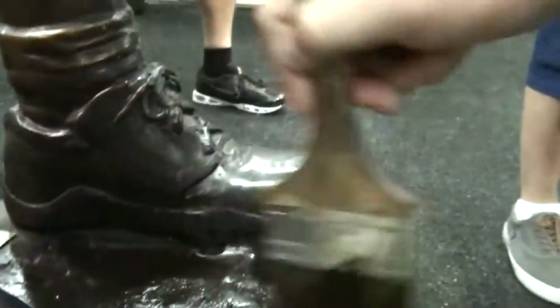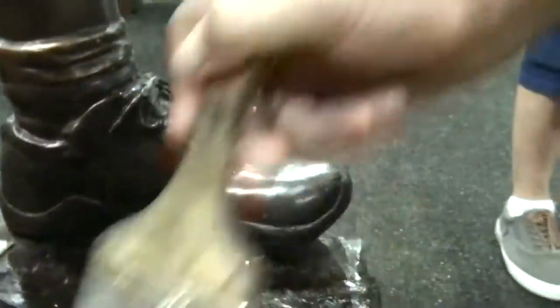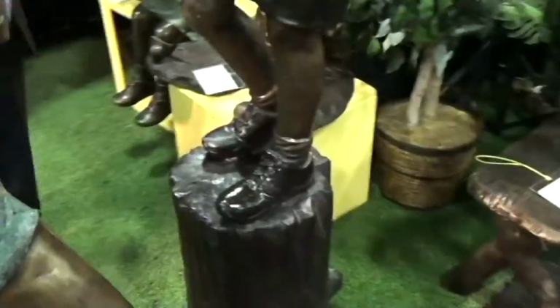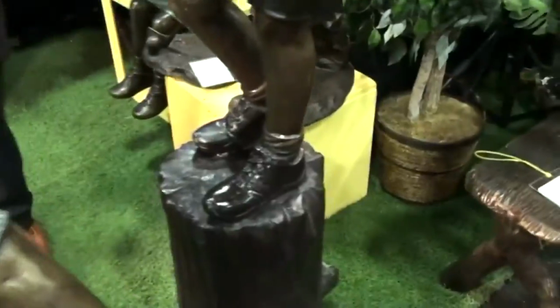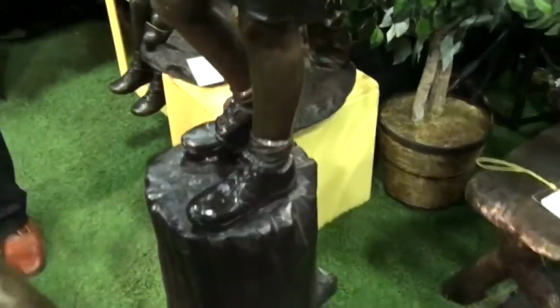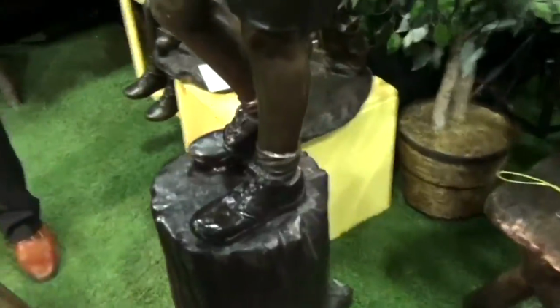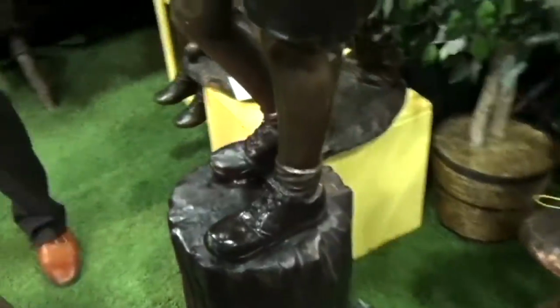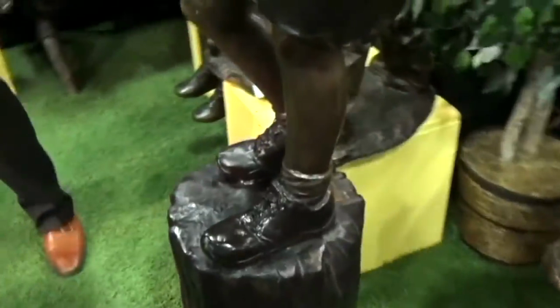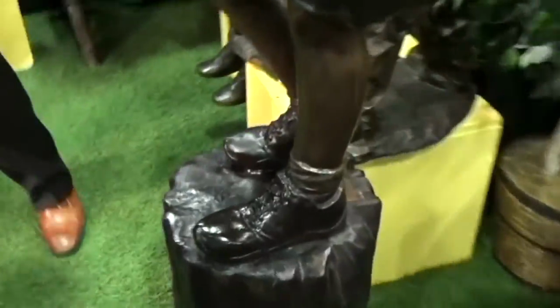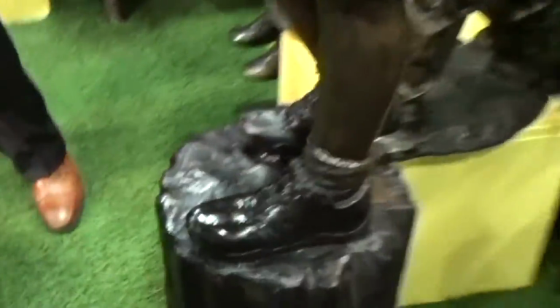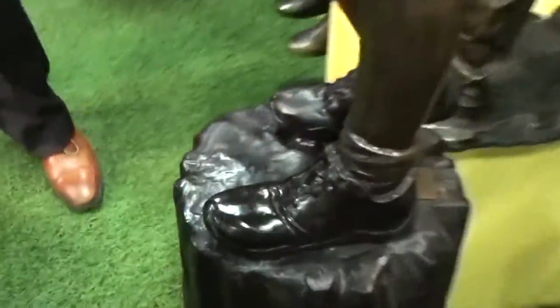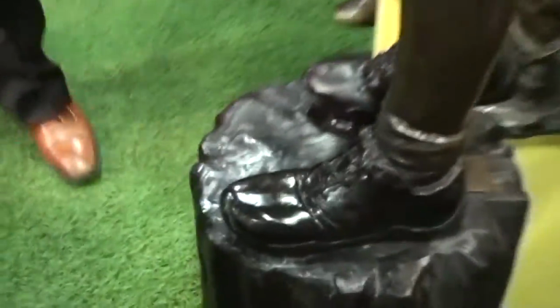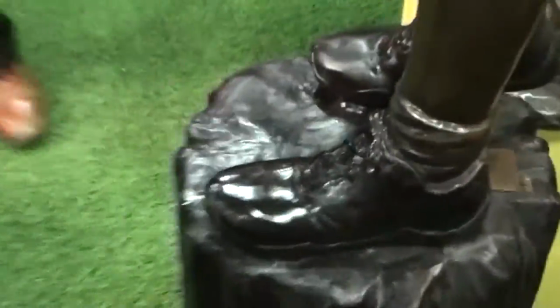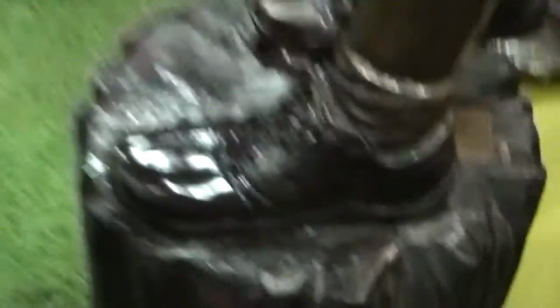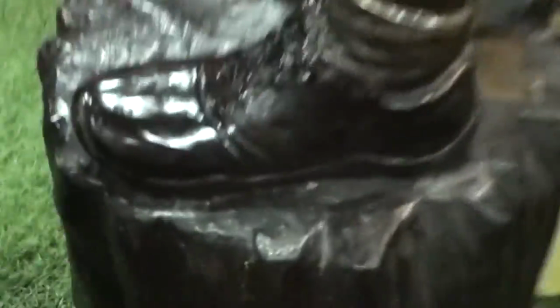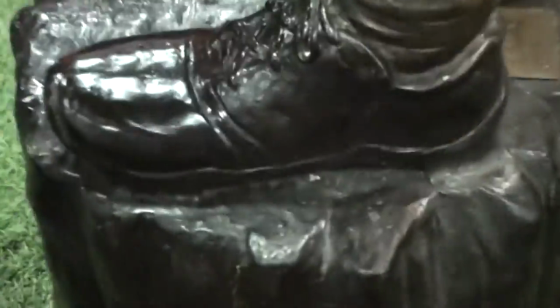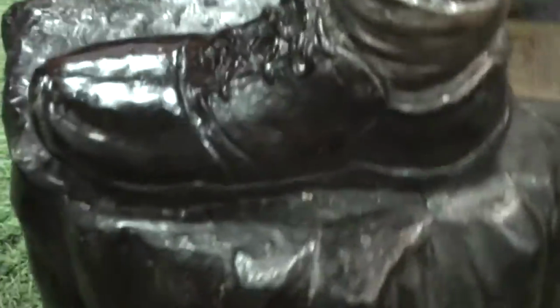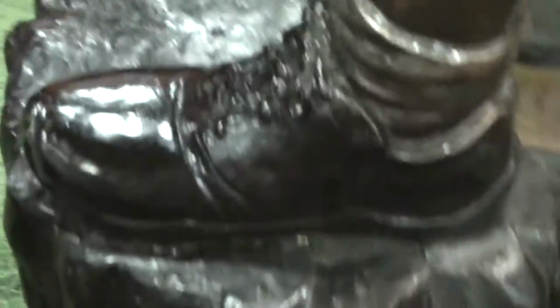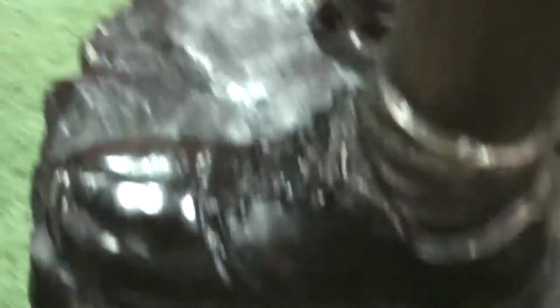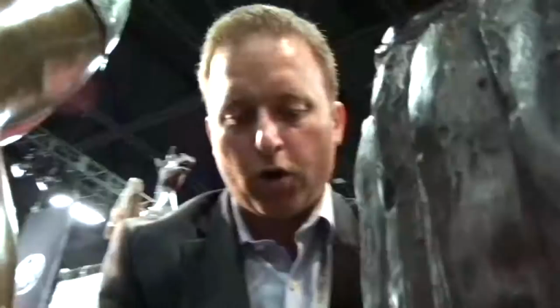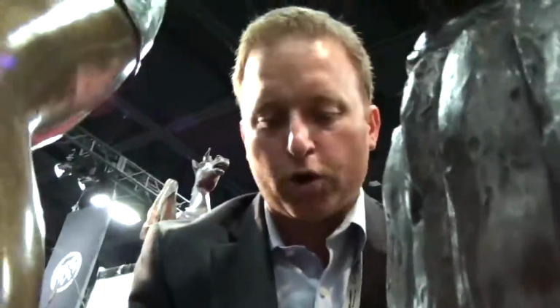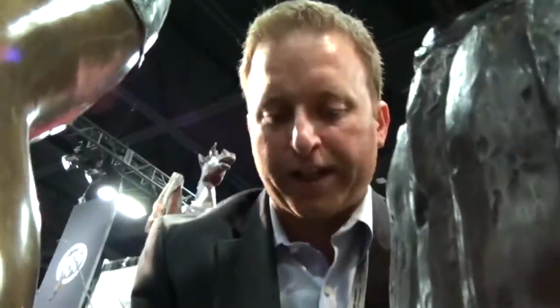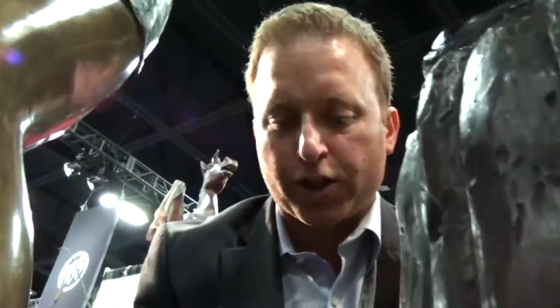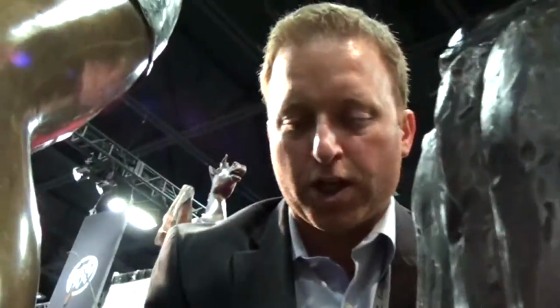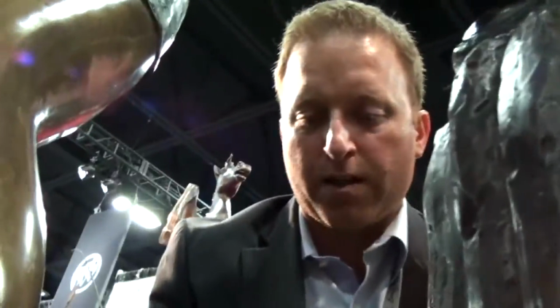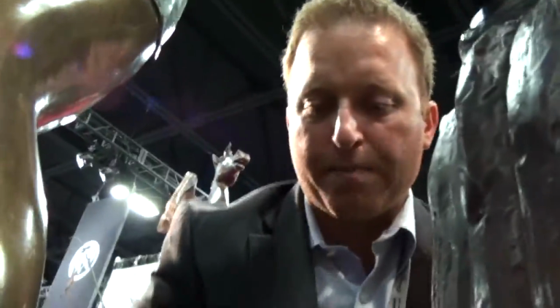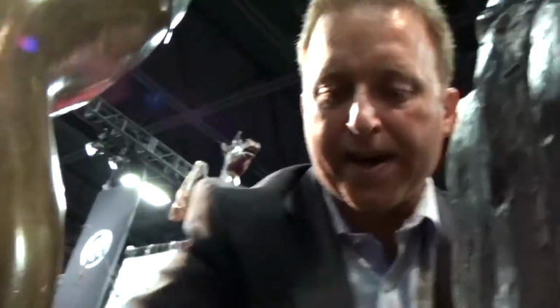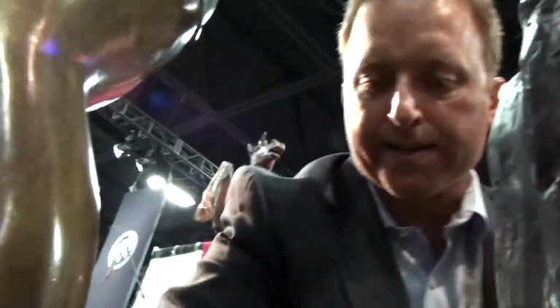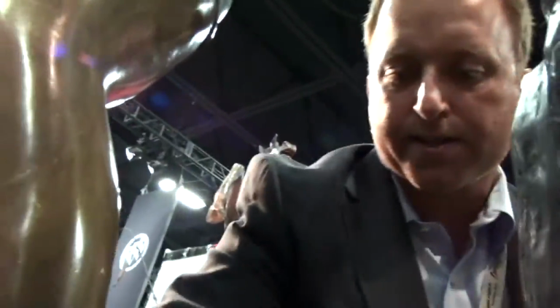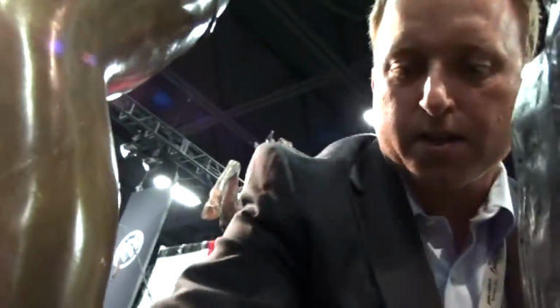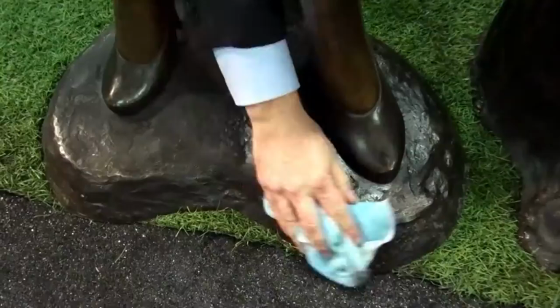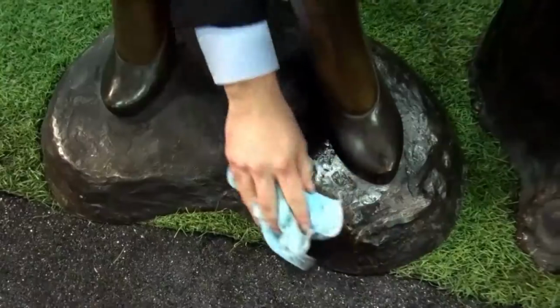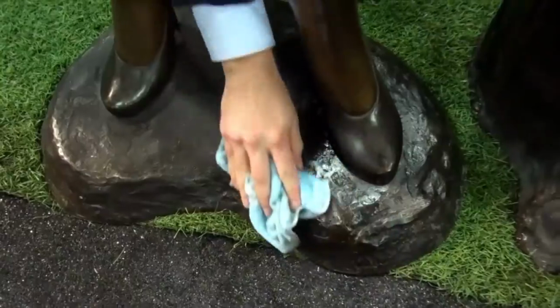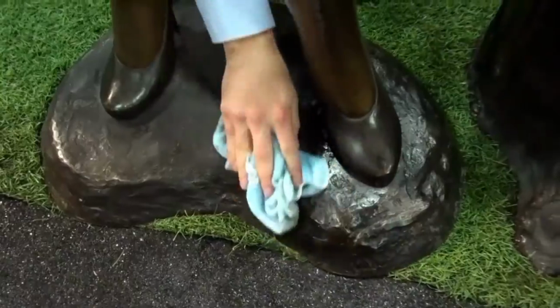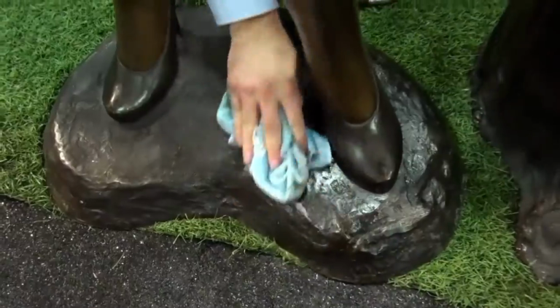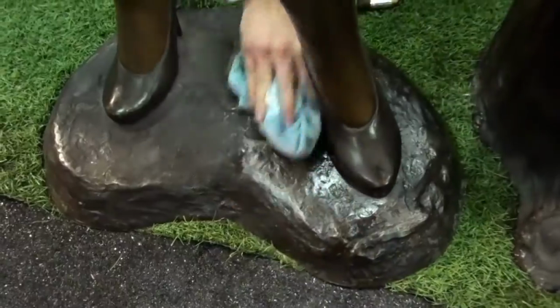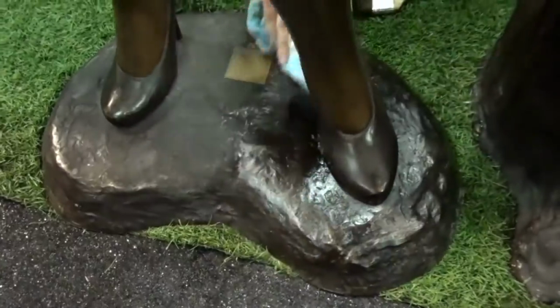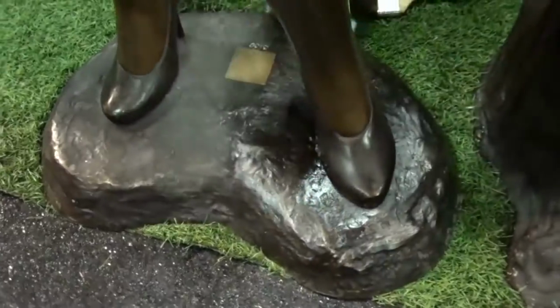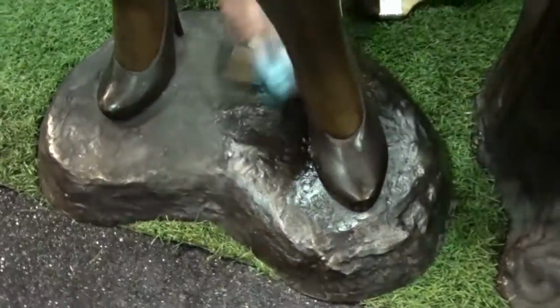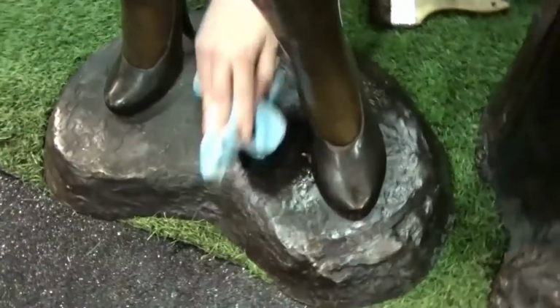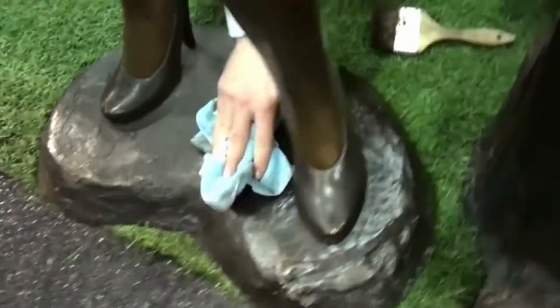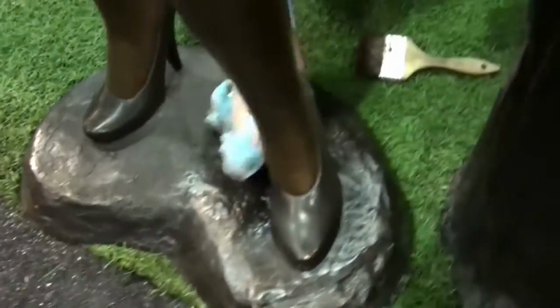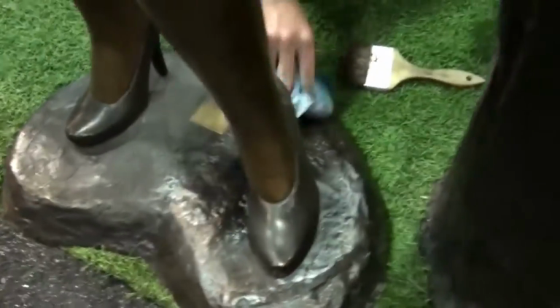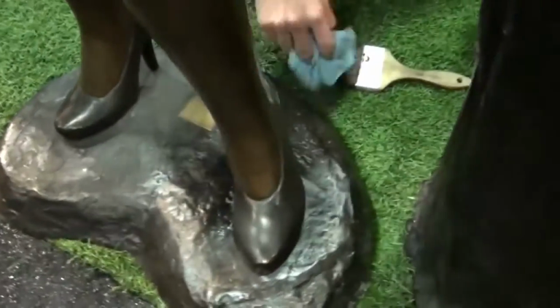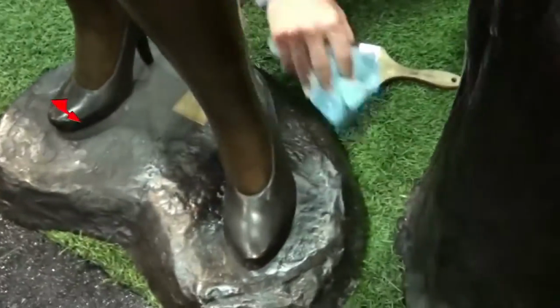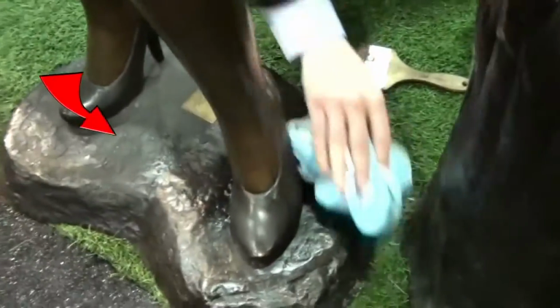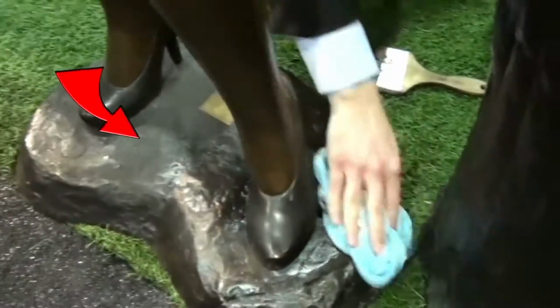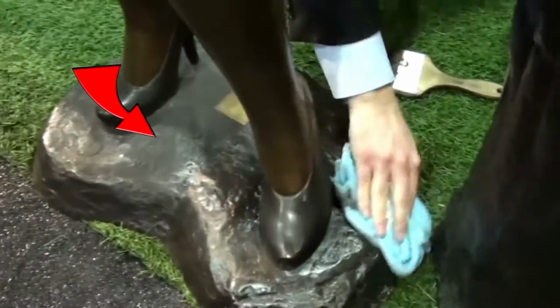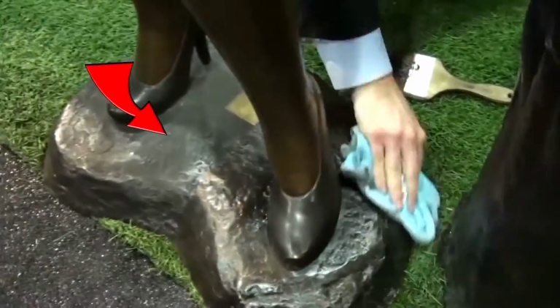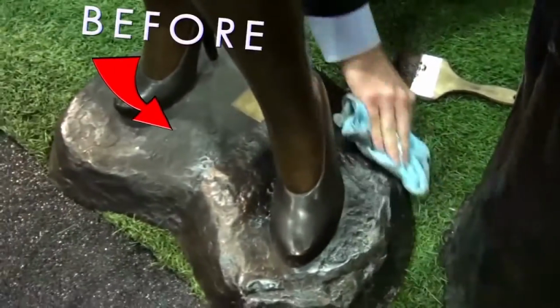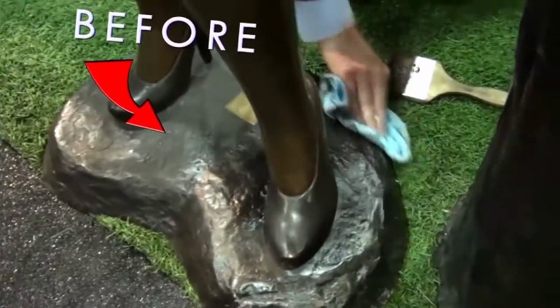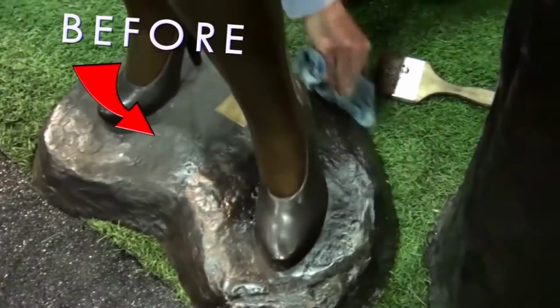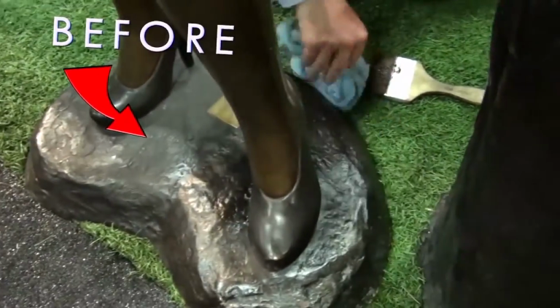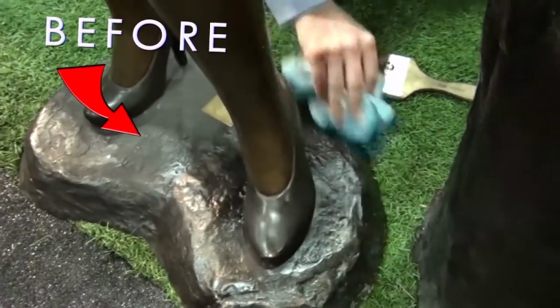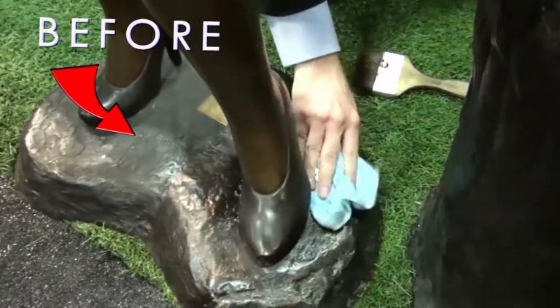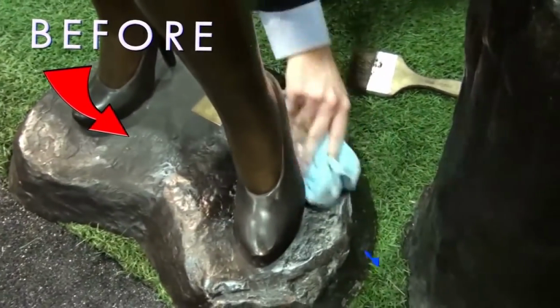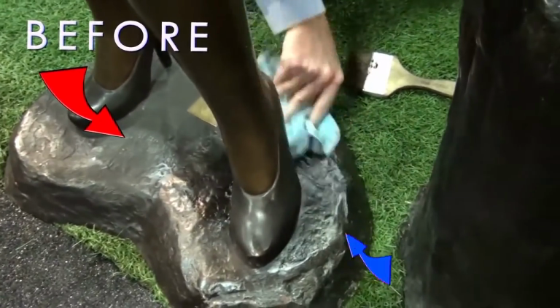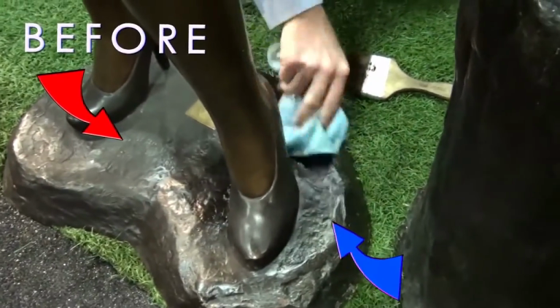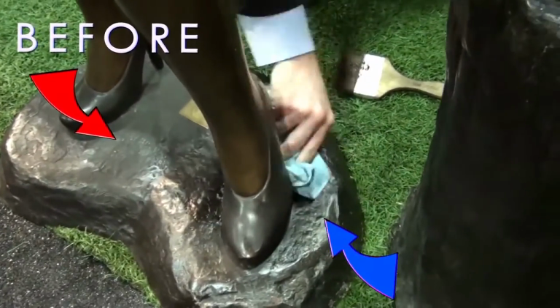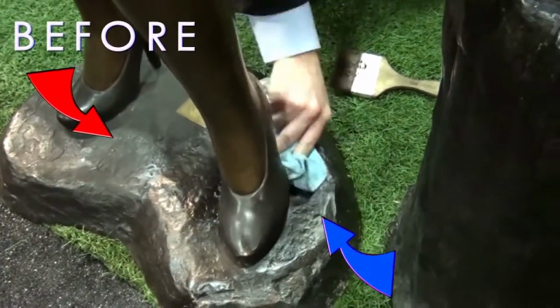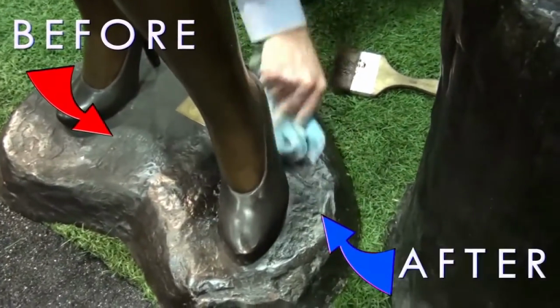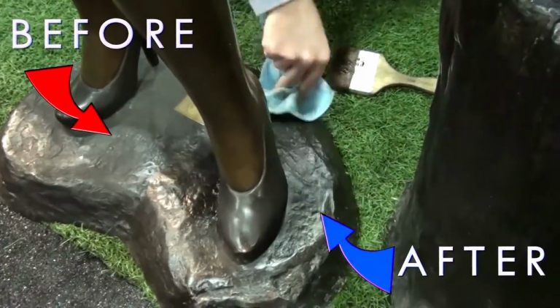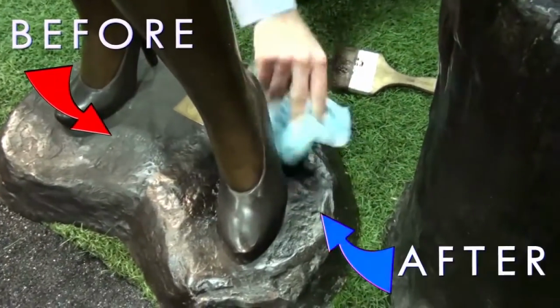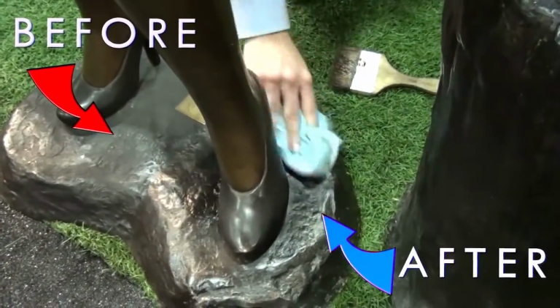You see the difference now? We're just putting Old English on the base, and you can see right here — this is the before and this is the after.